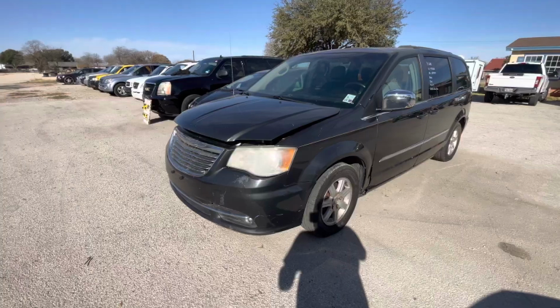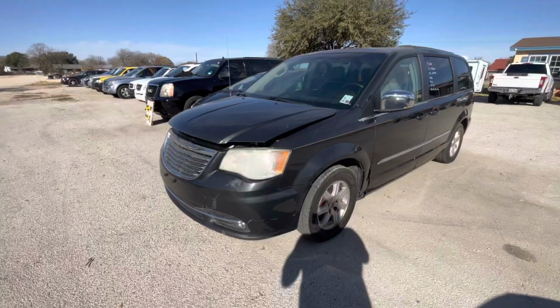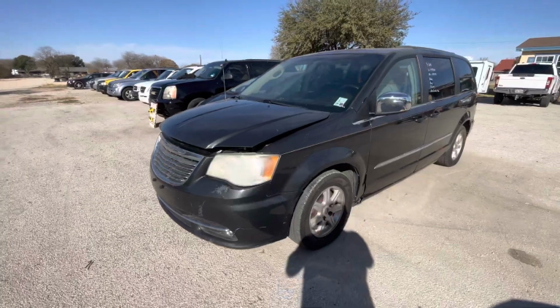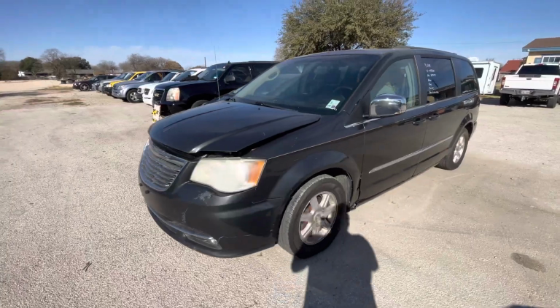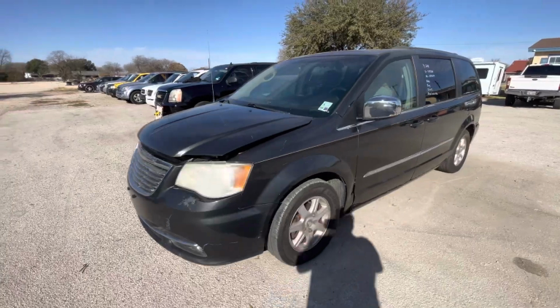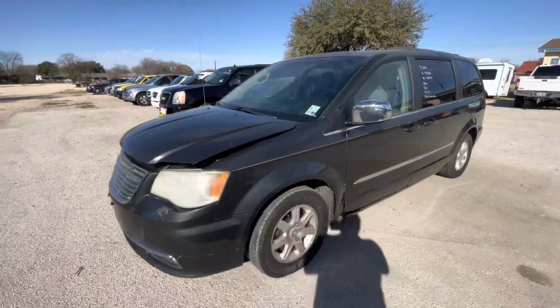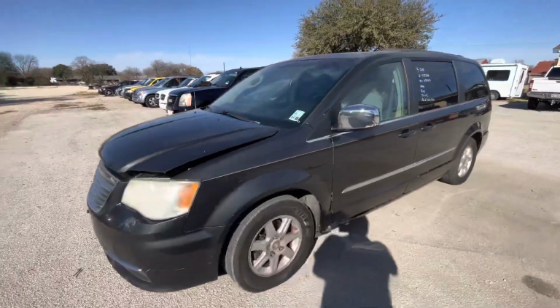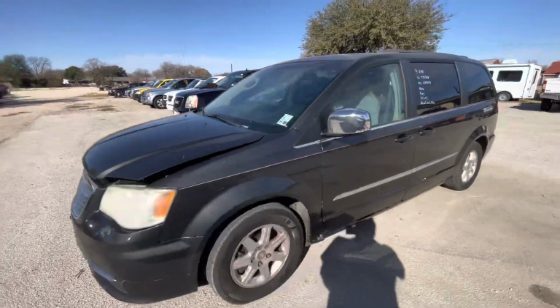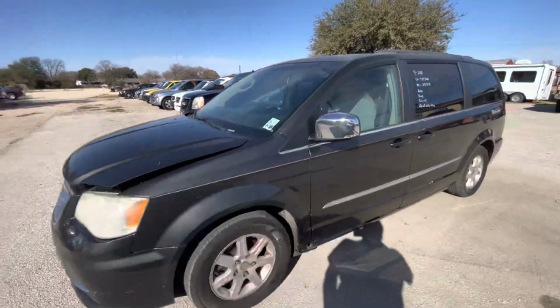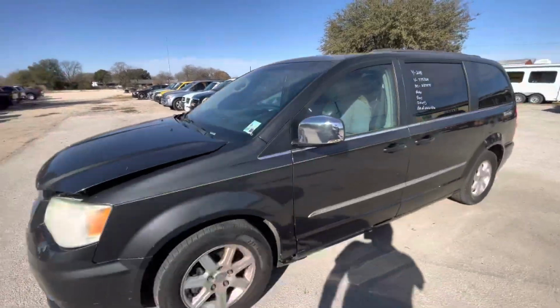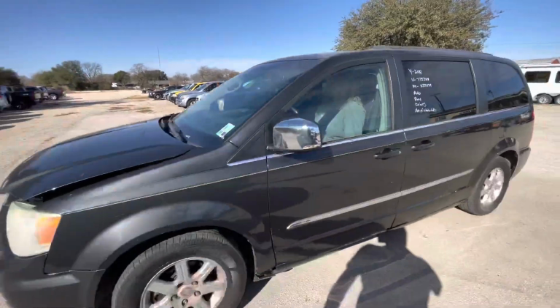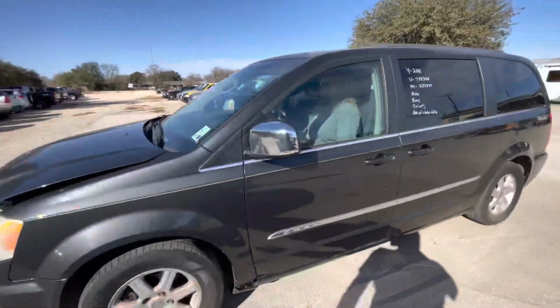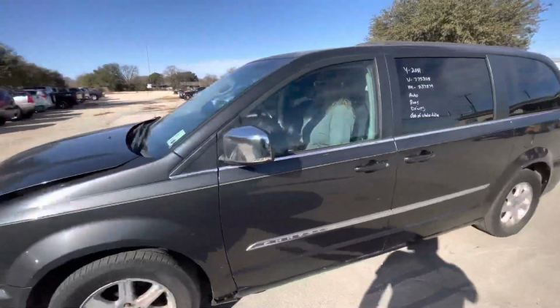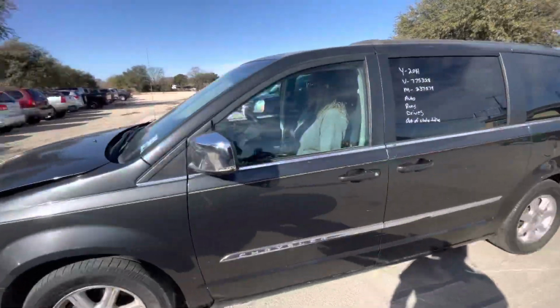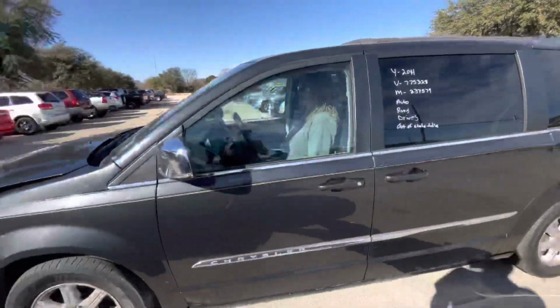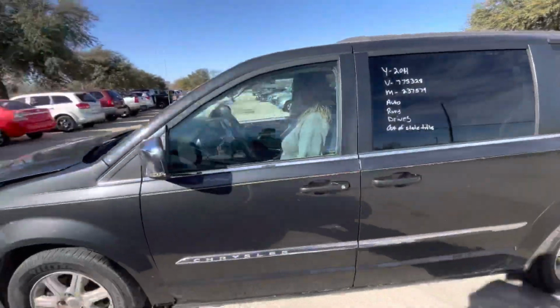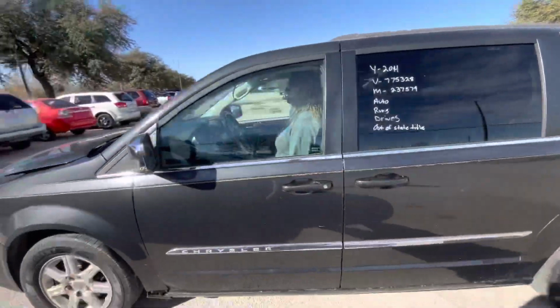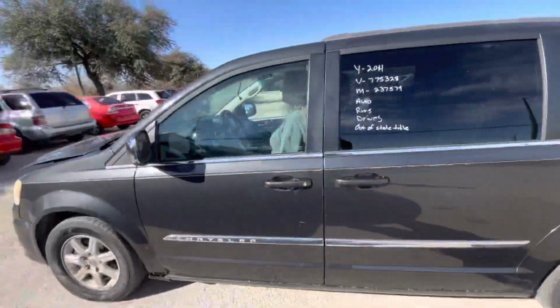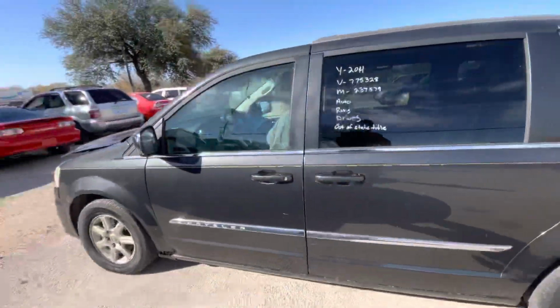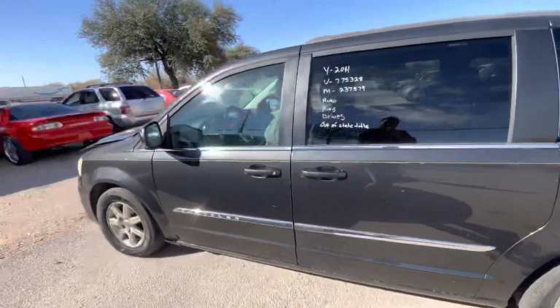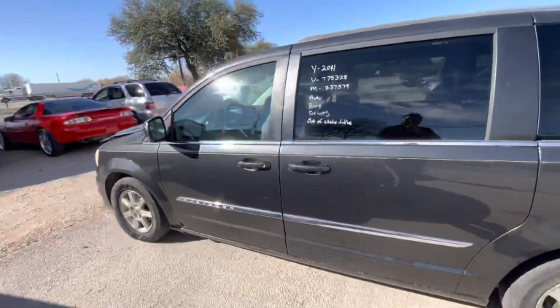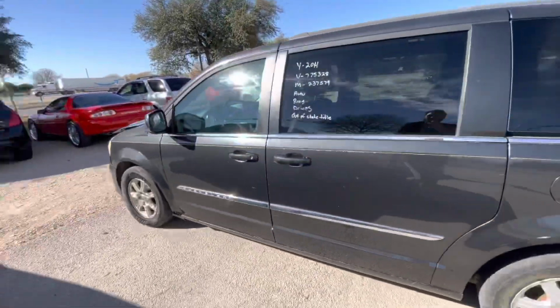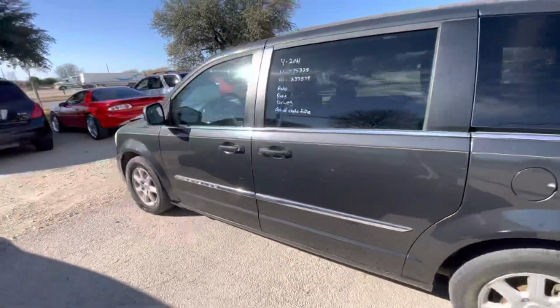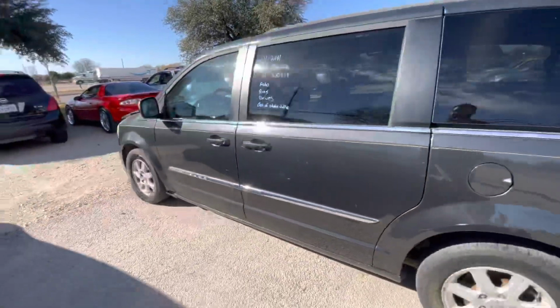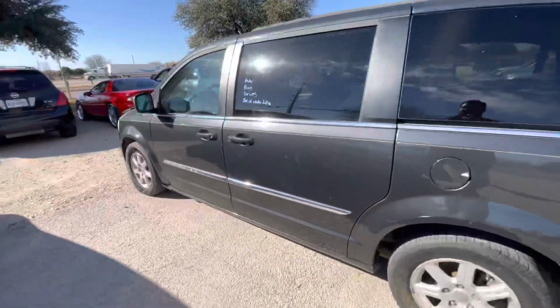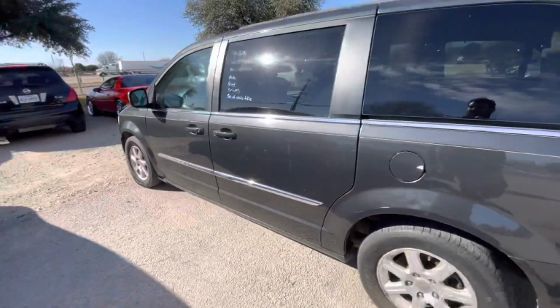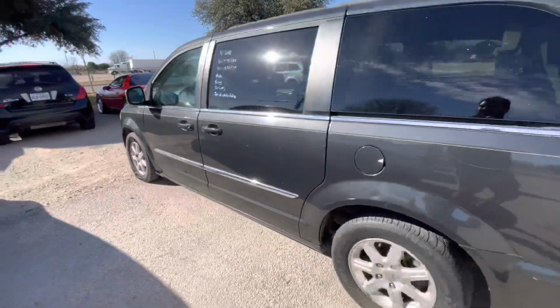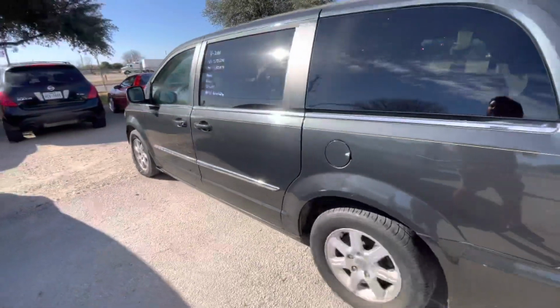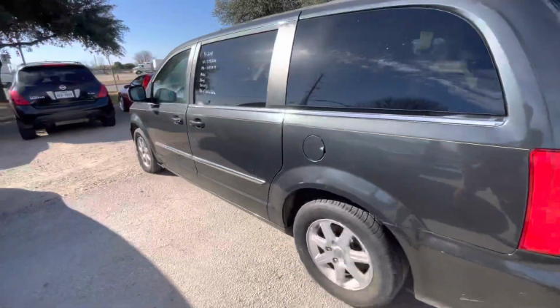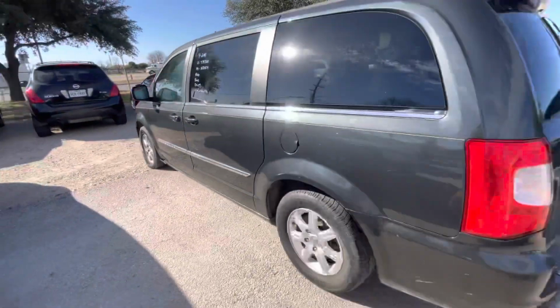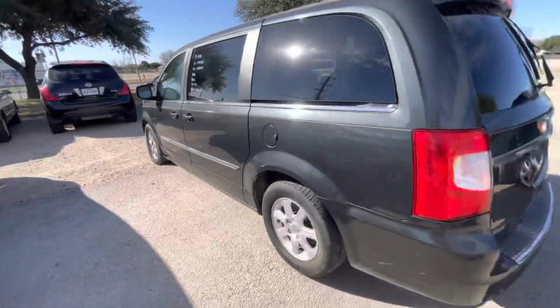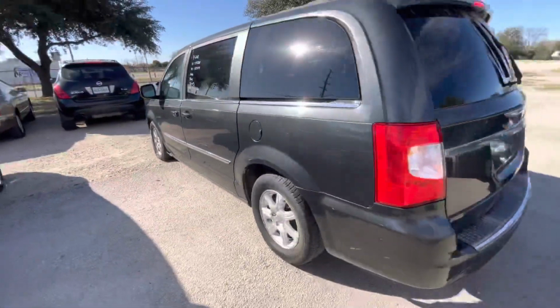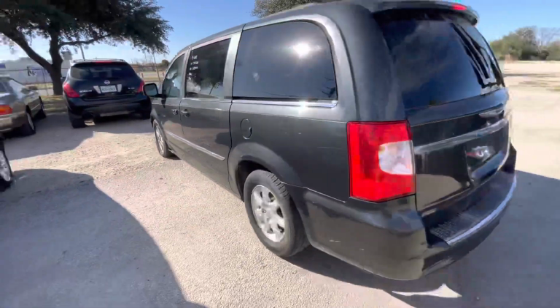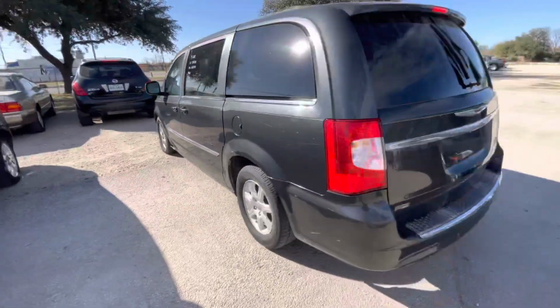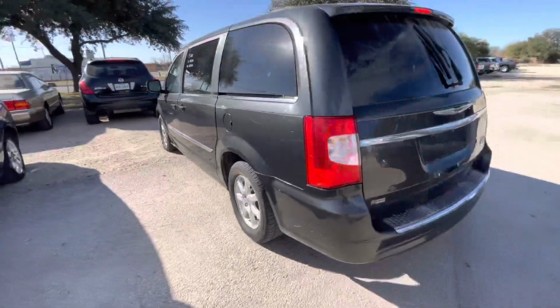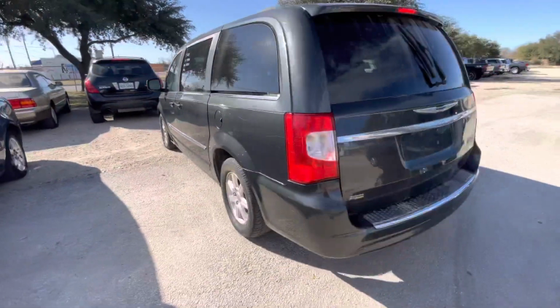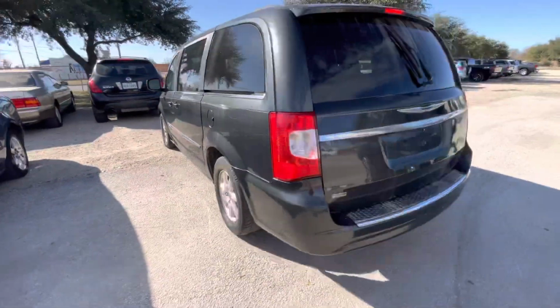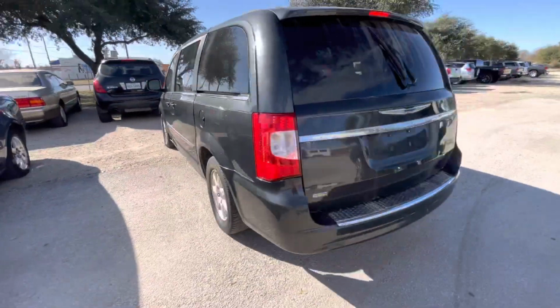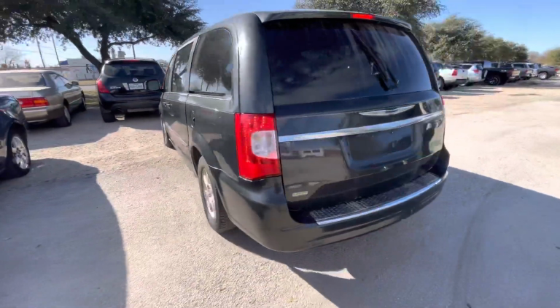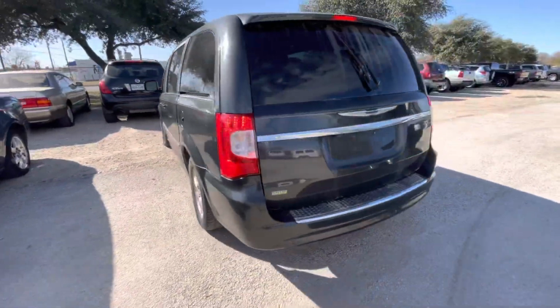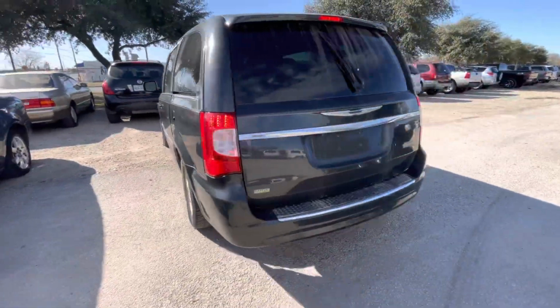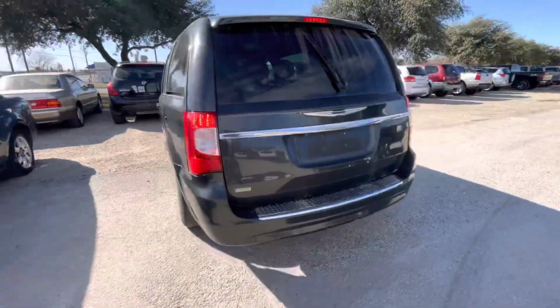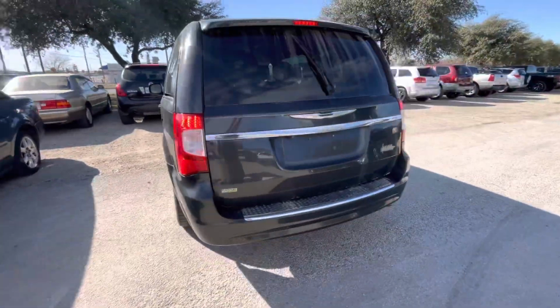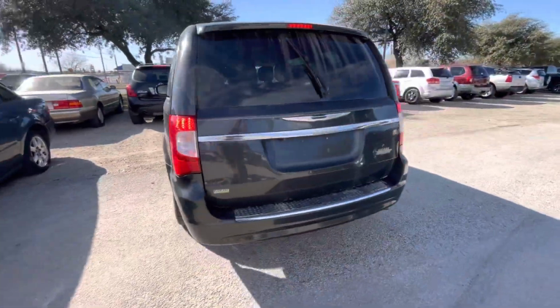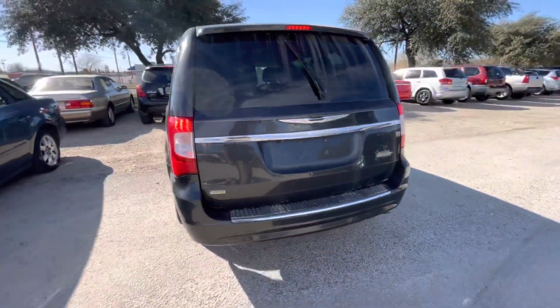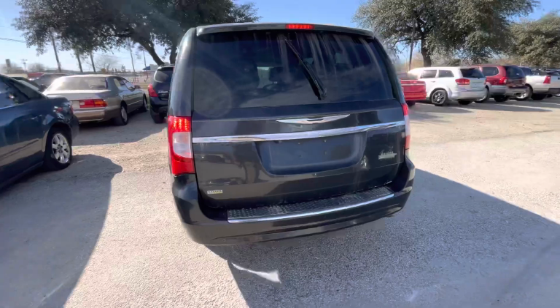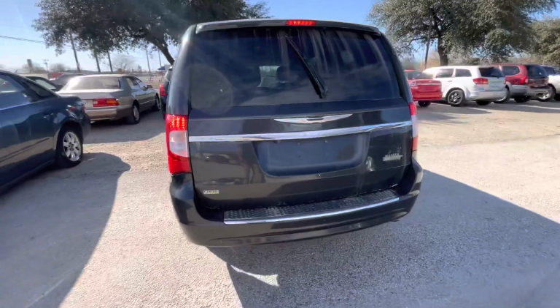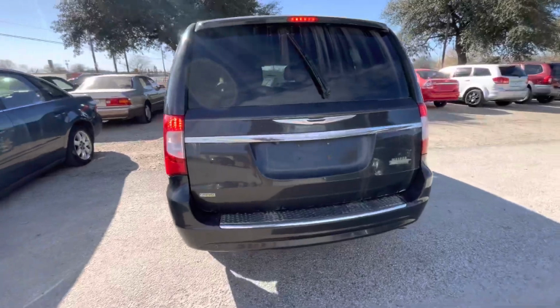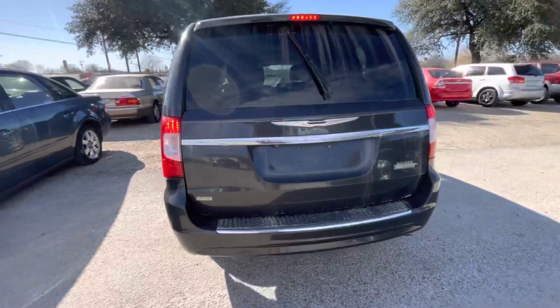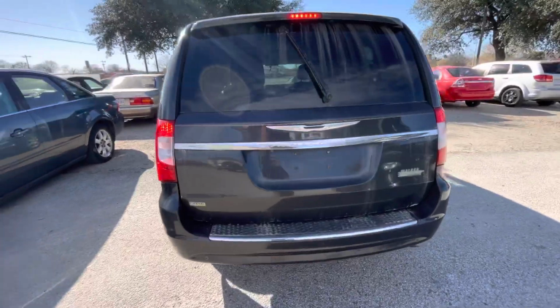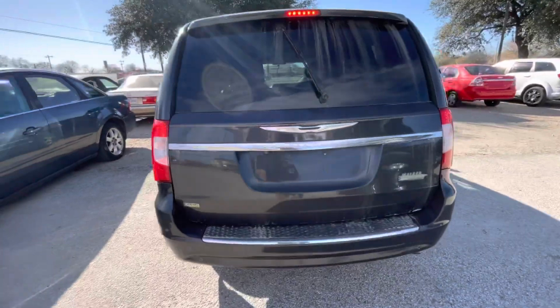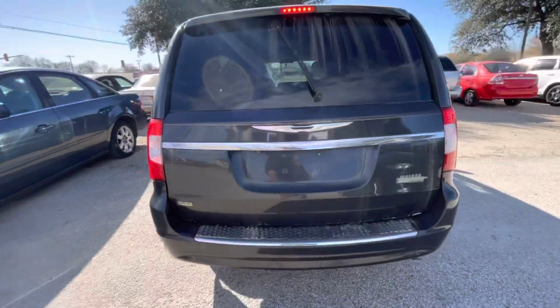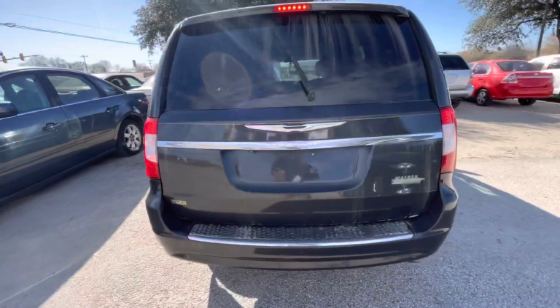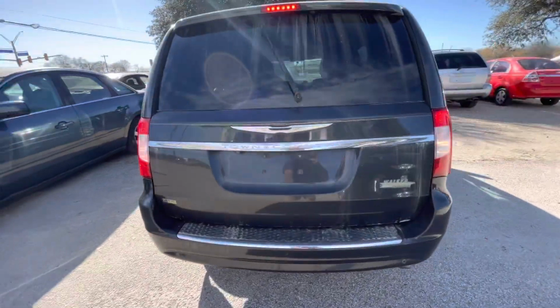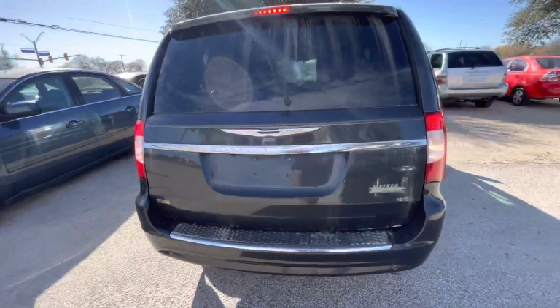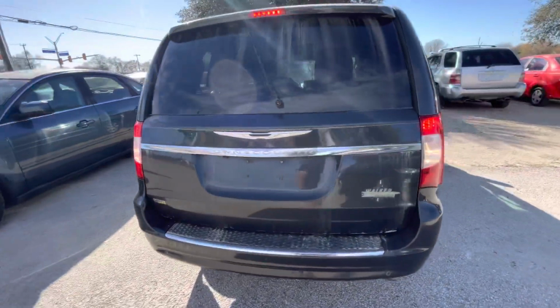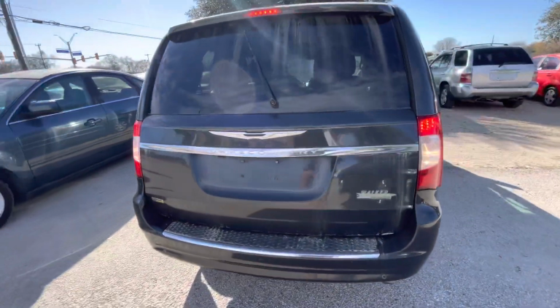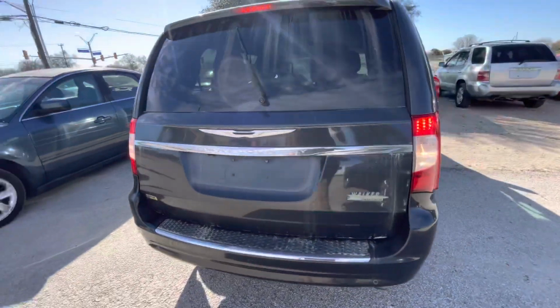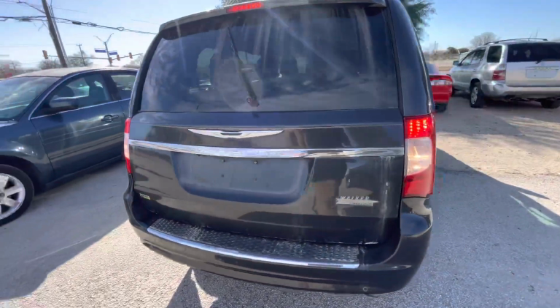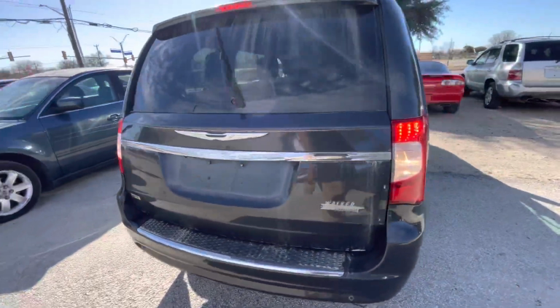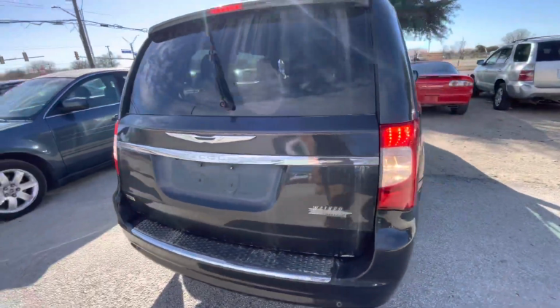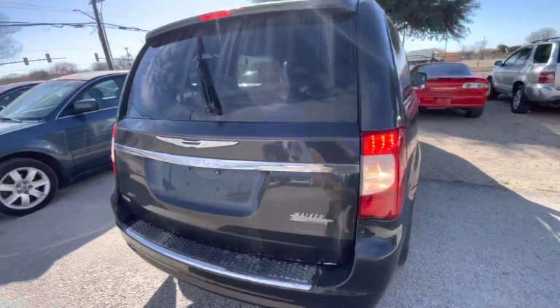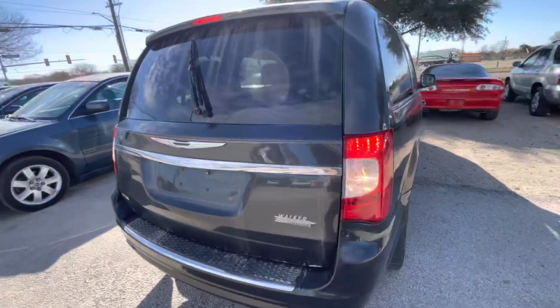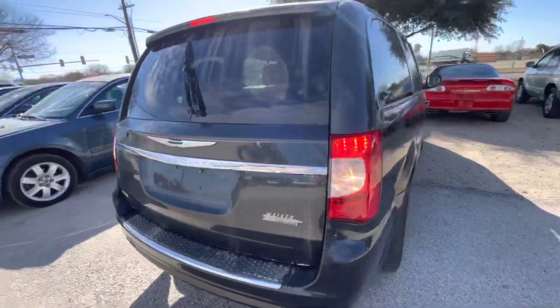Hey everybody, today we're out here at Alamo Action Heroes. We have a 2014 Chrysler Town & Country, automatic 6-cylinder.